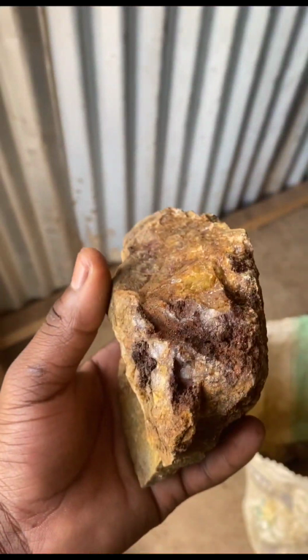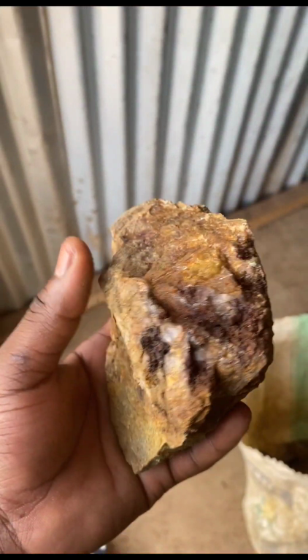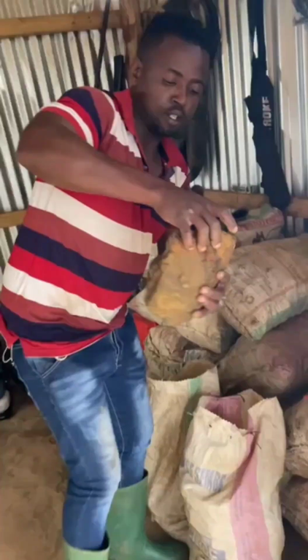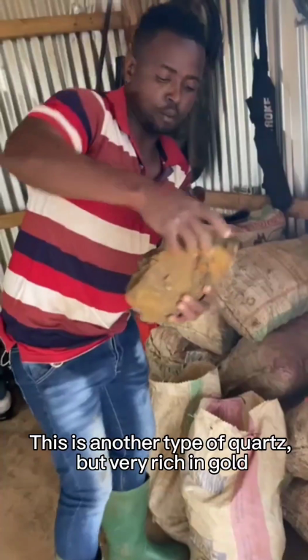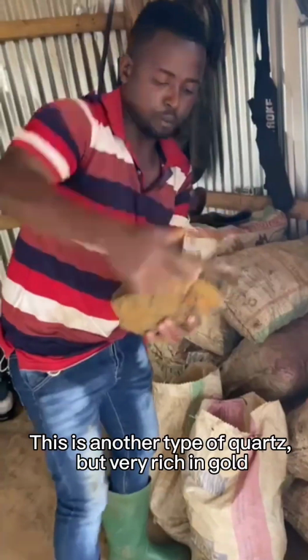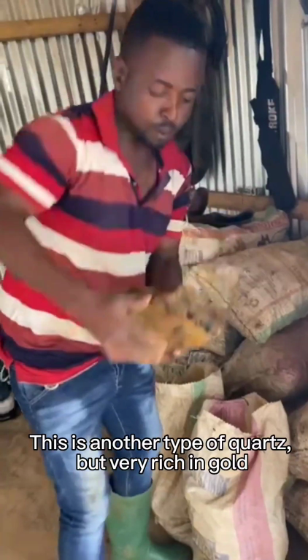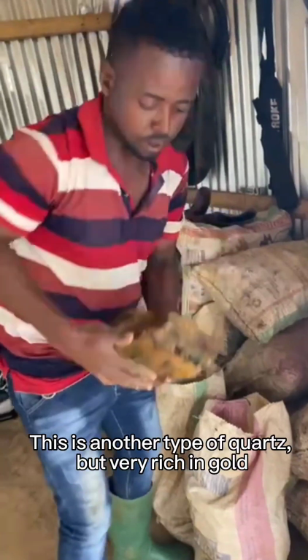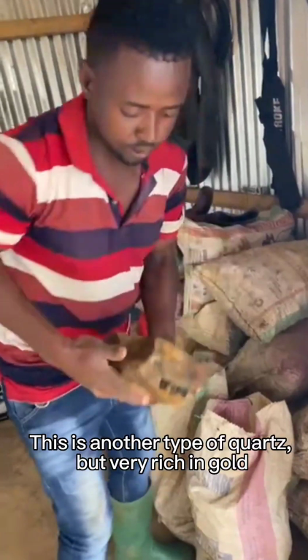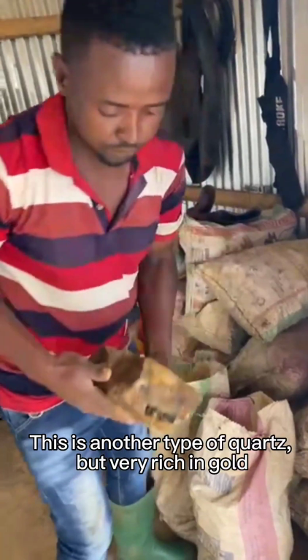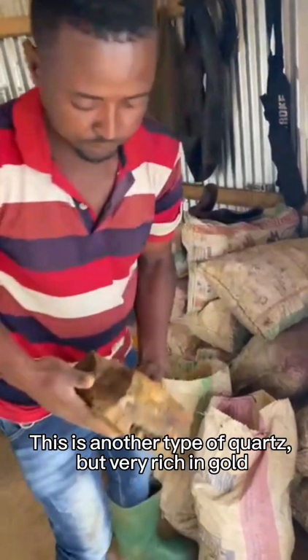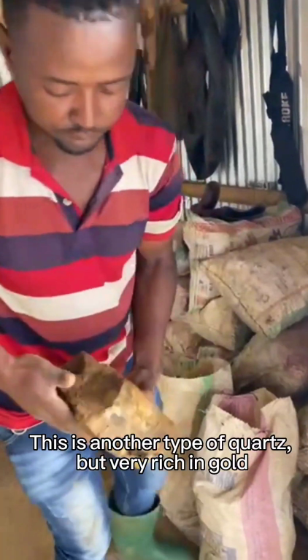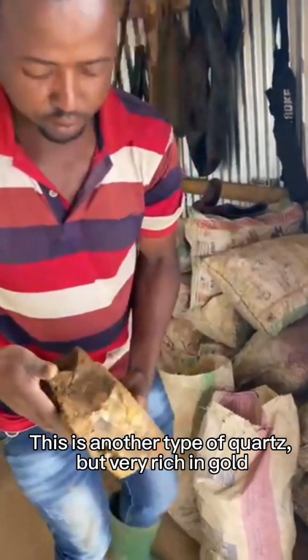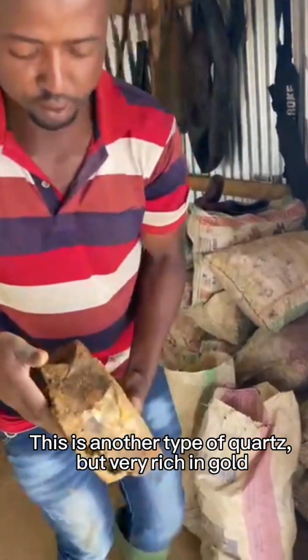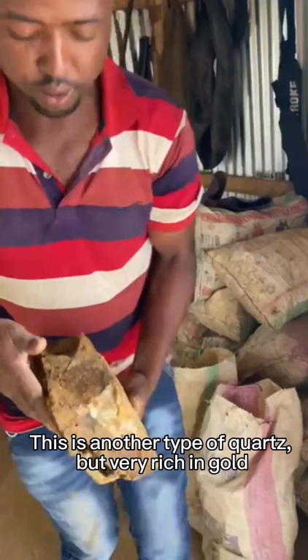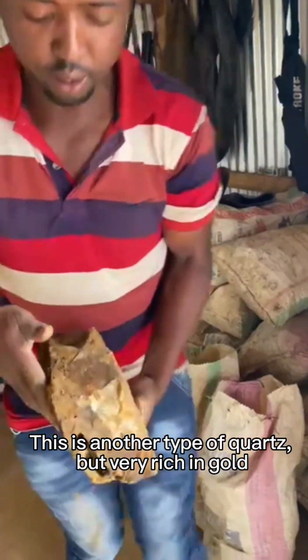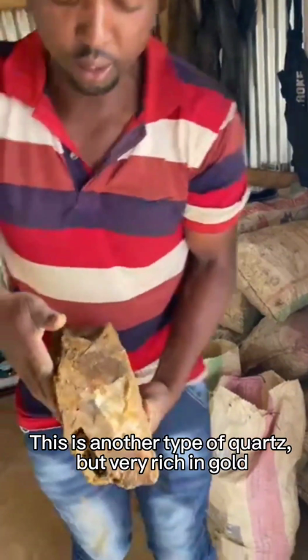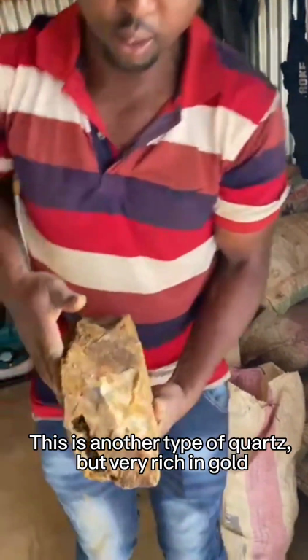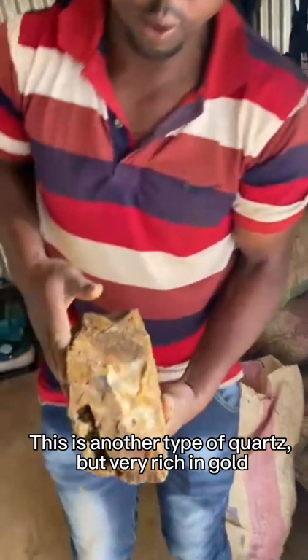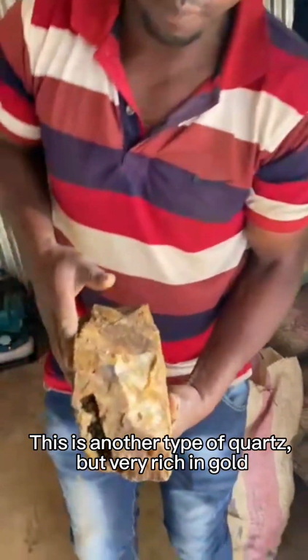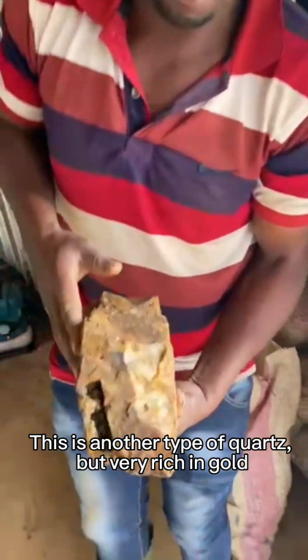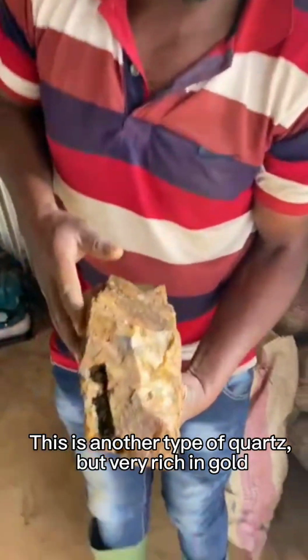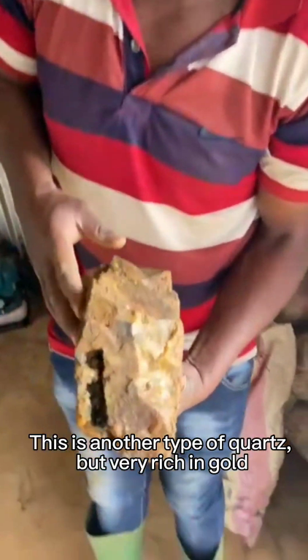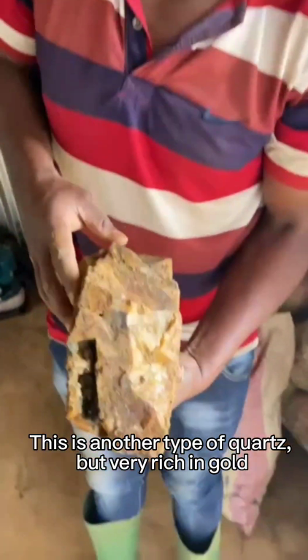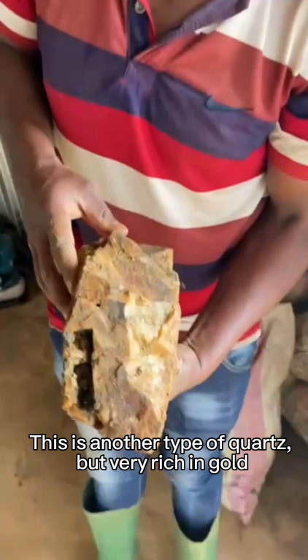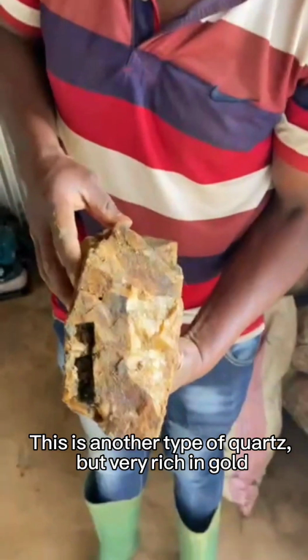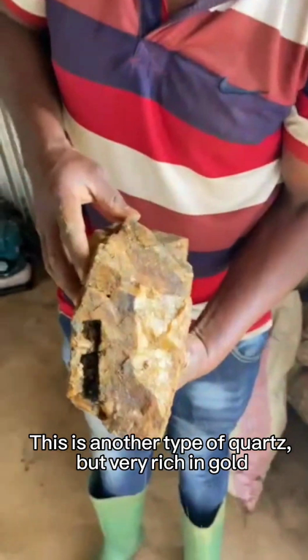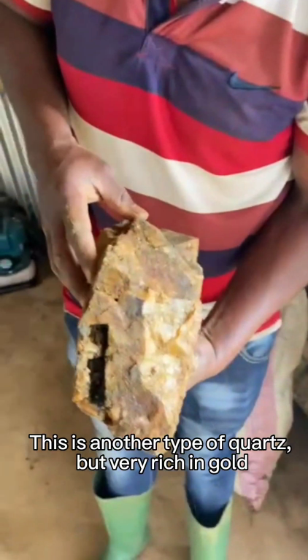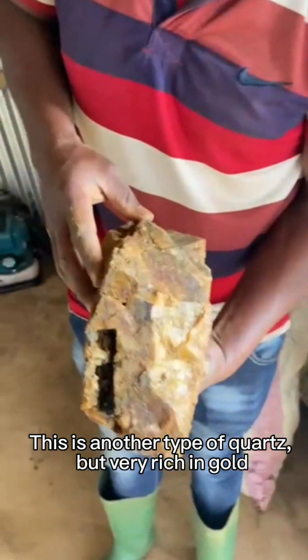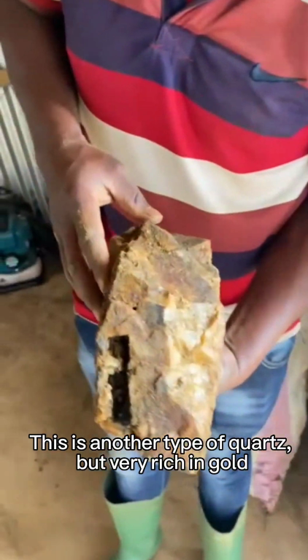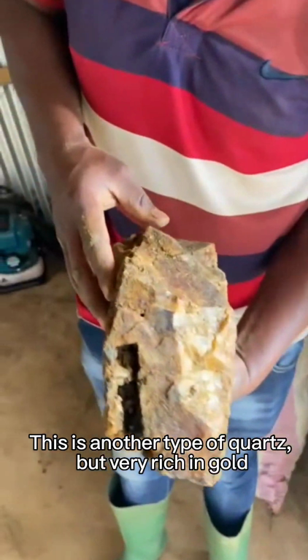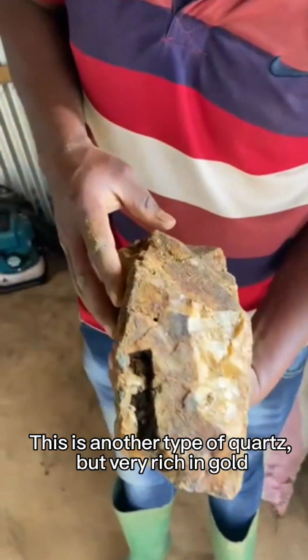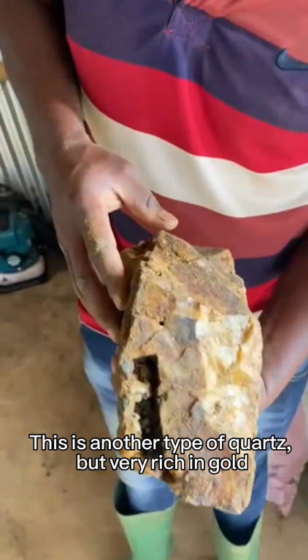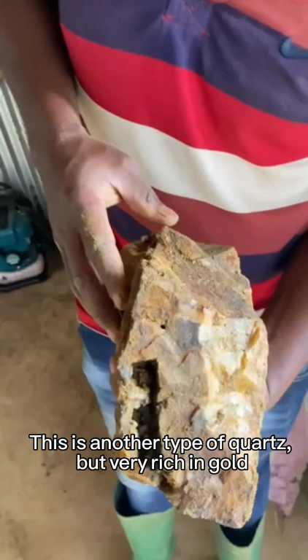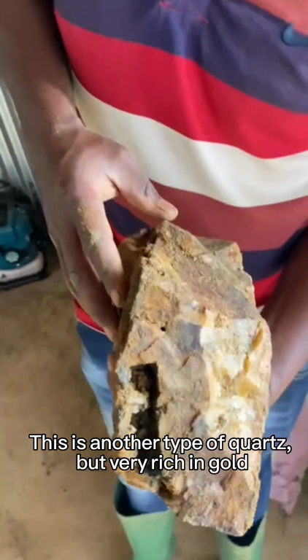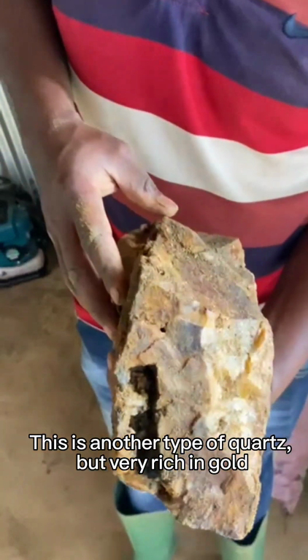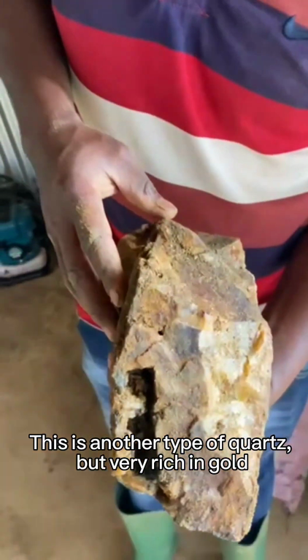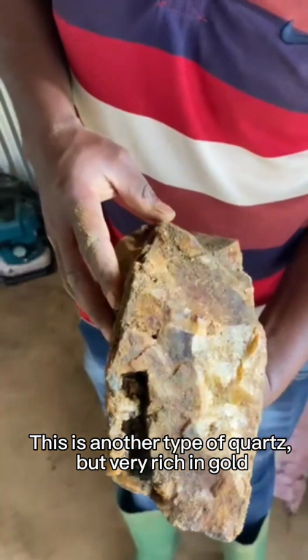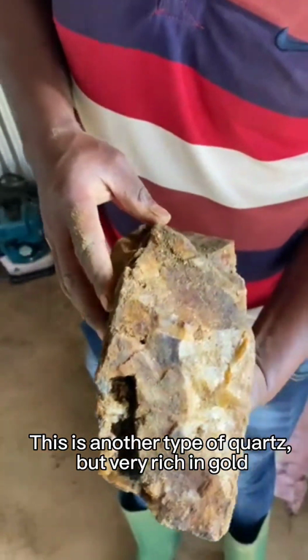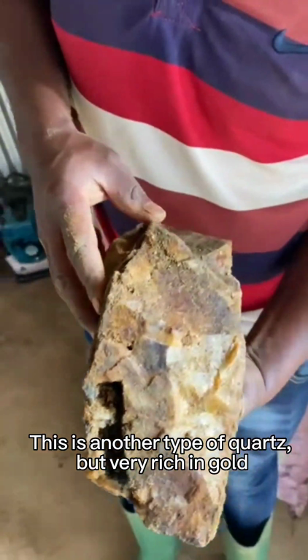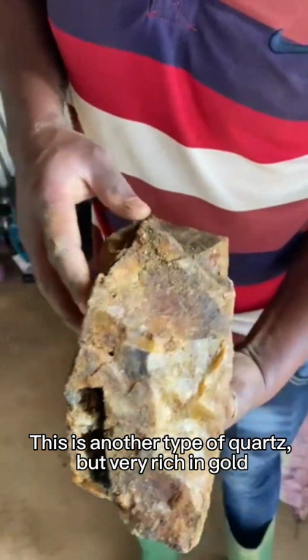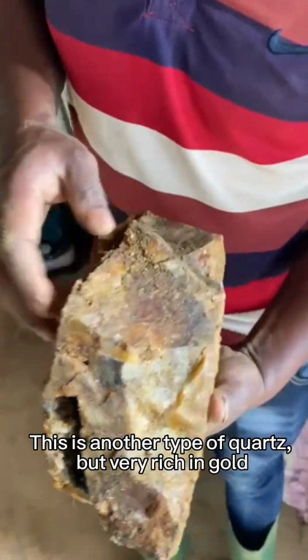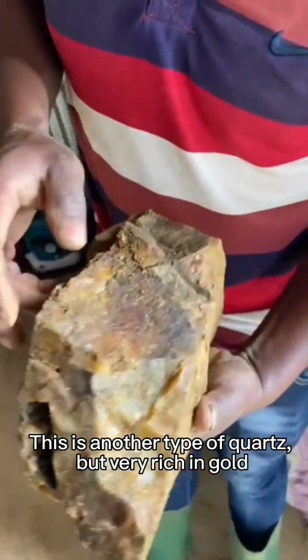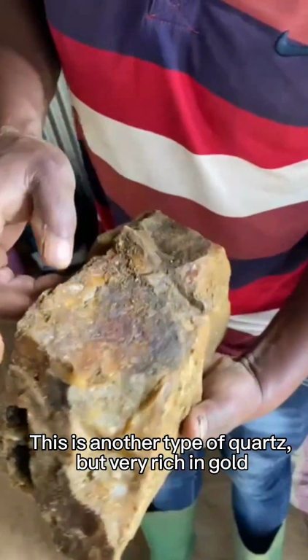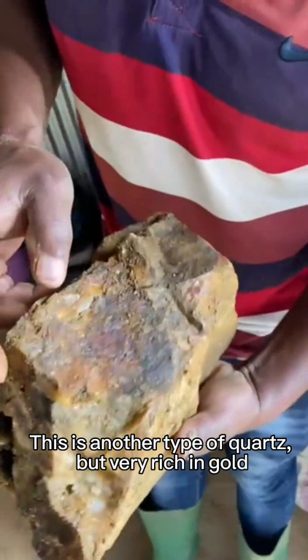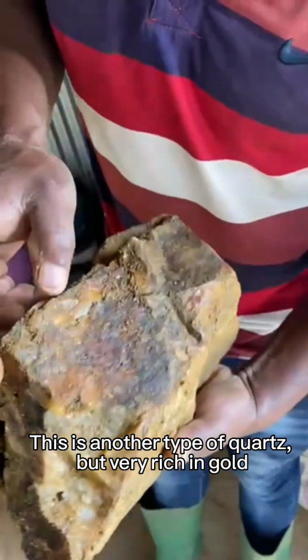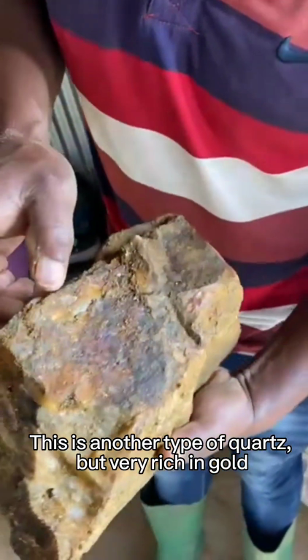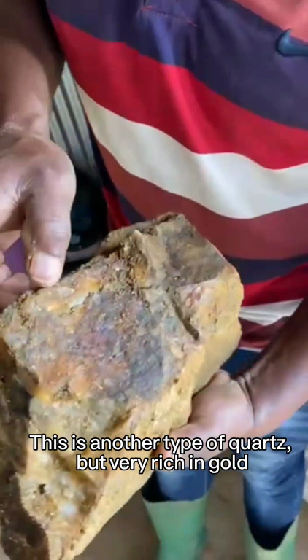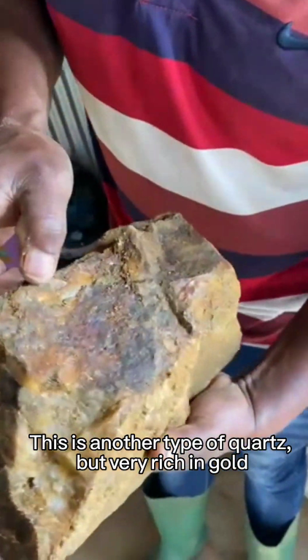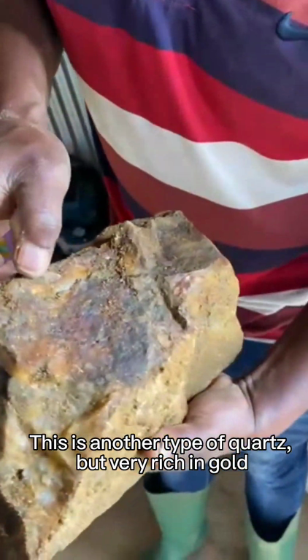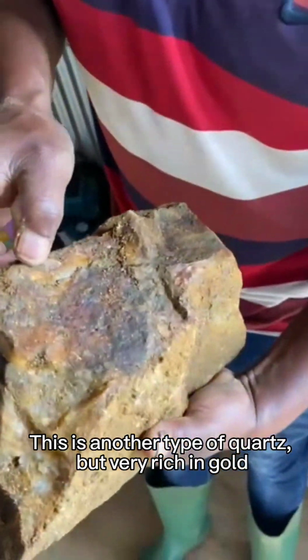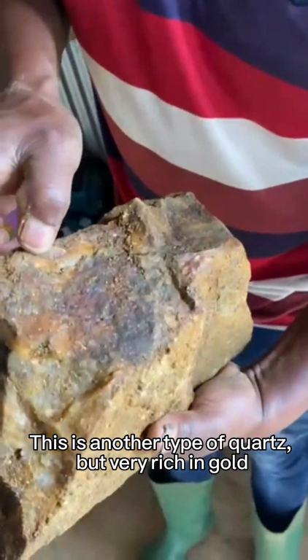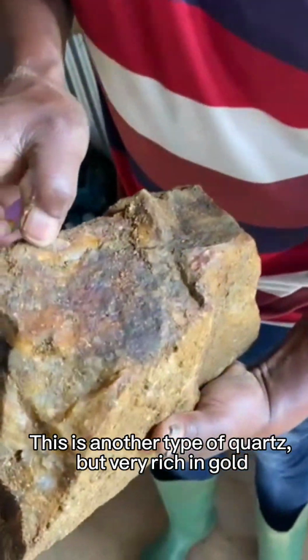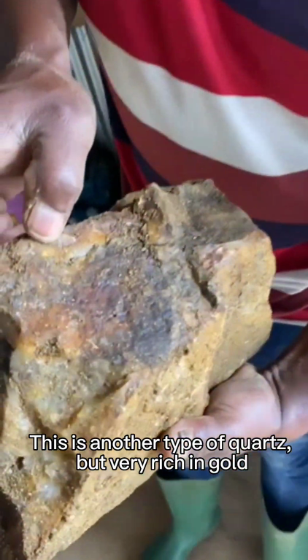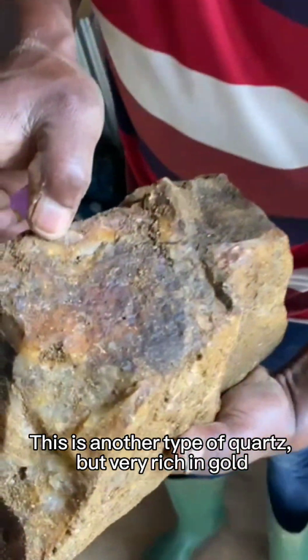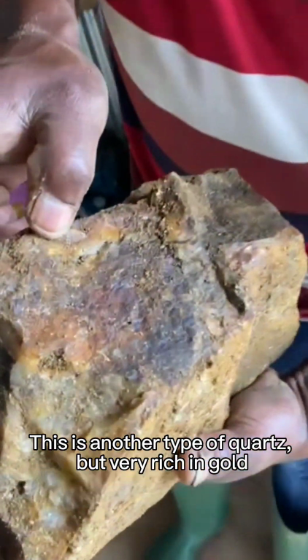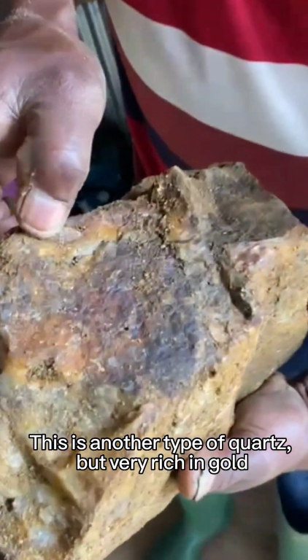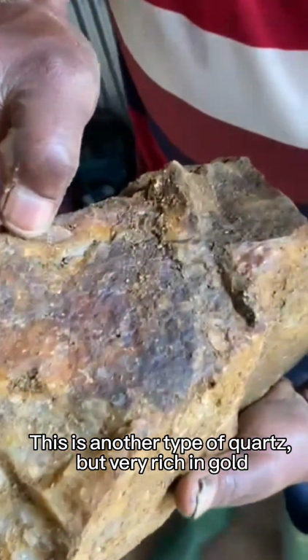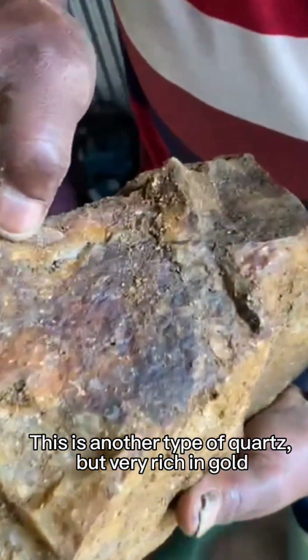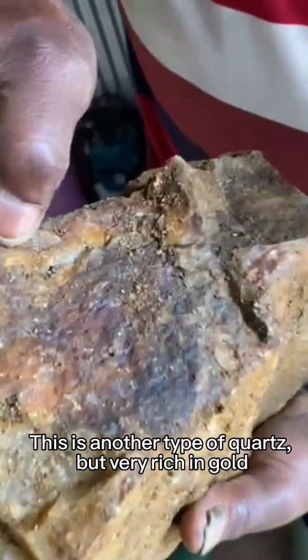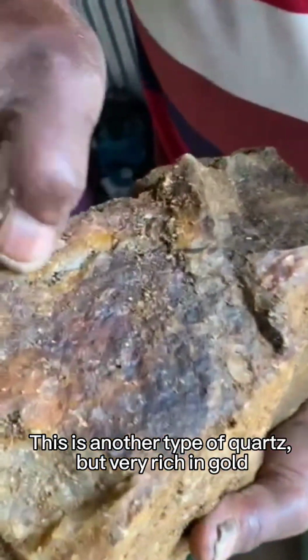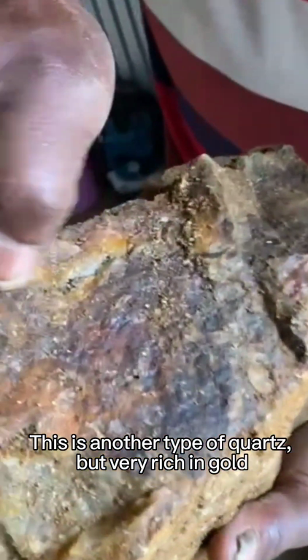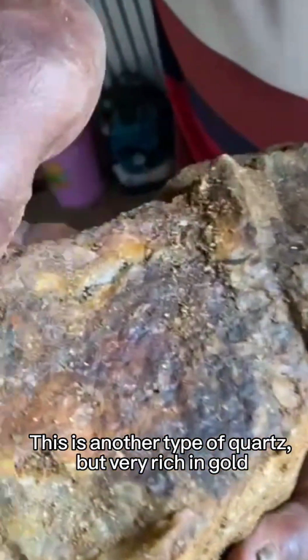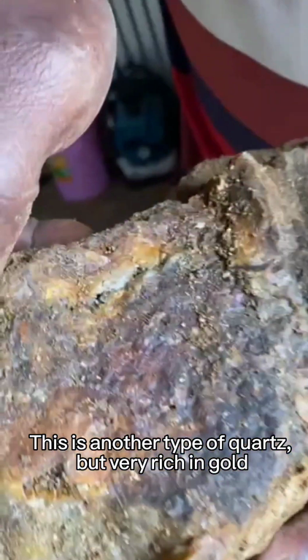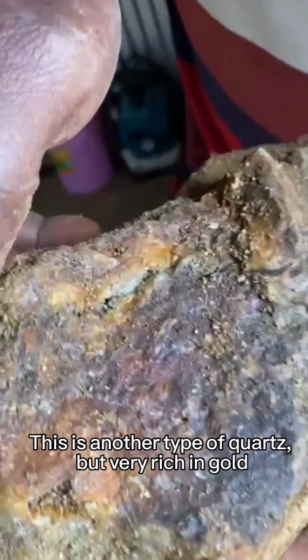This is another type of quartz, but very rich in gold. This is another type of quartz — very beautiful stones.